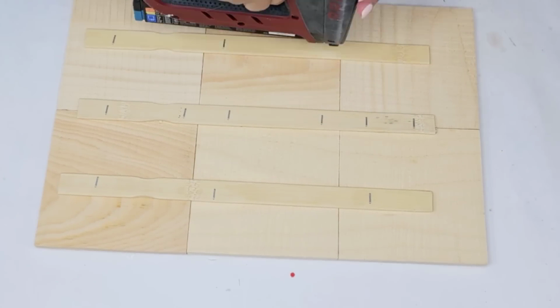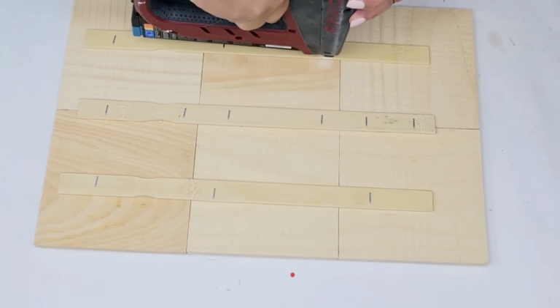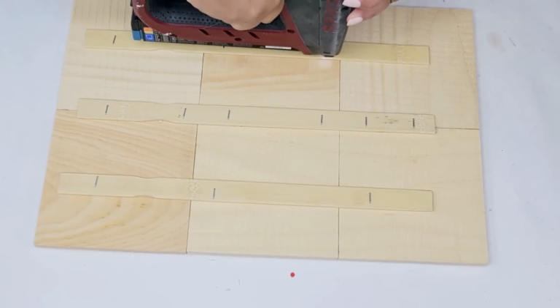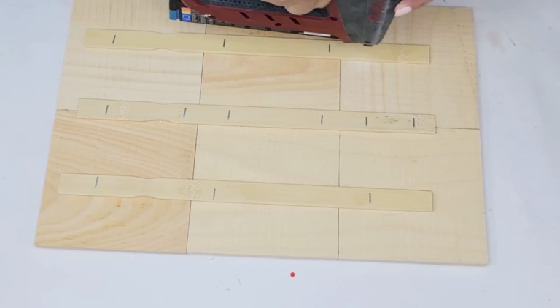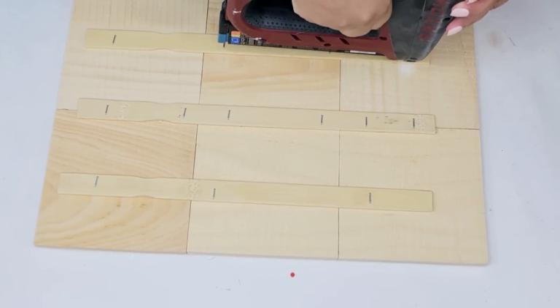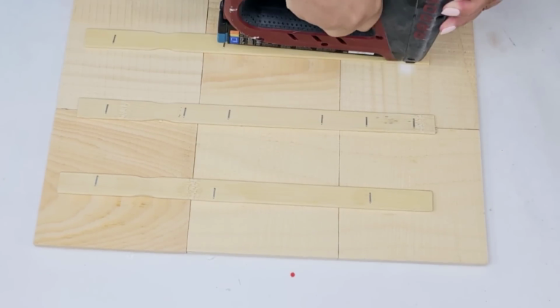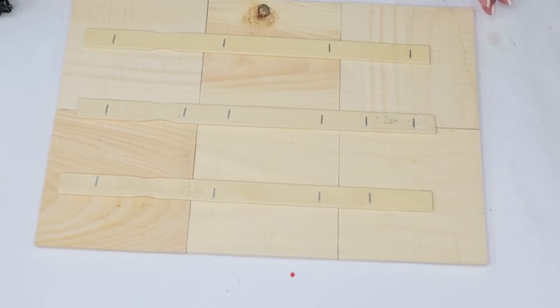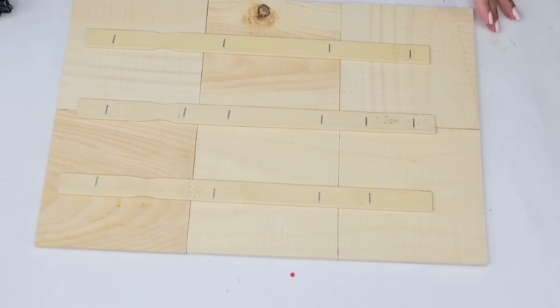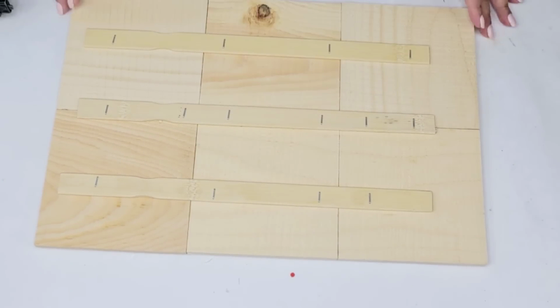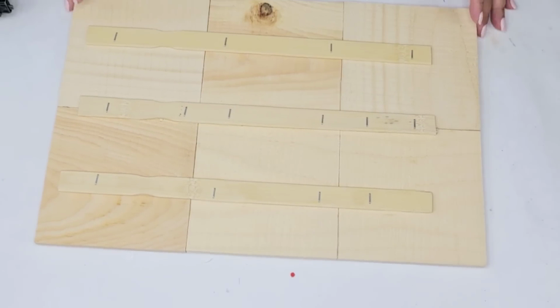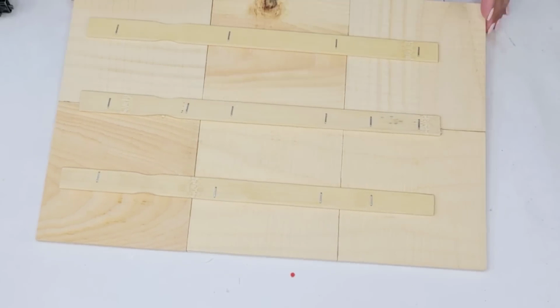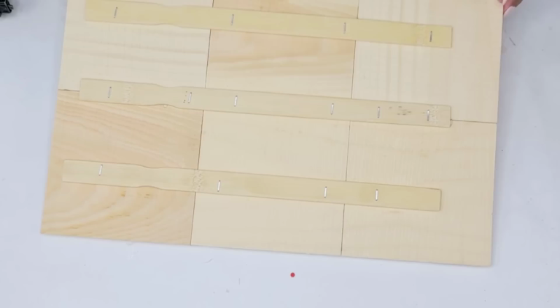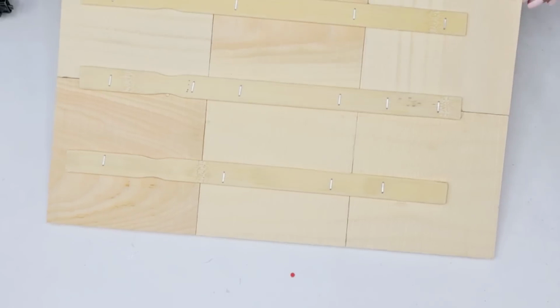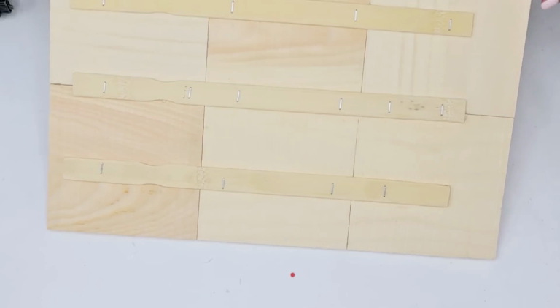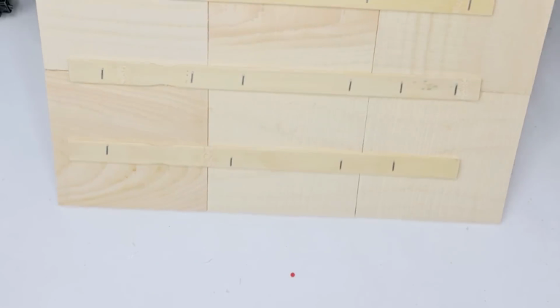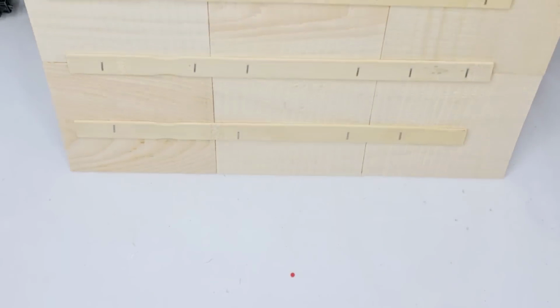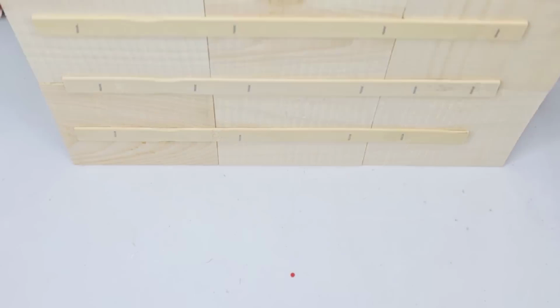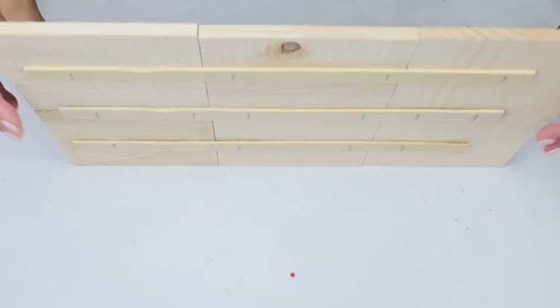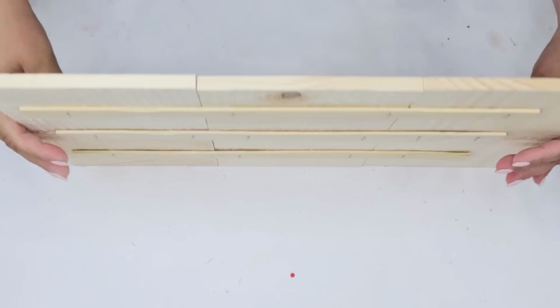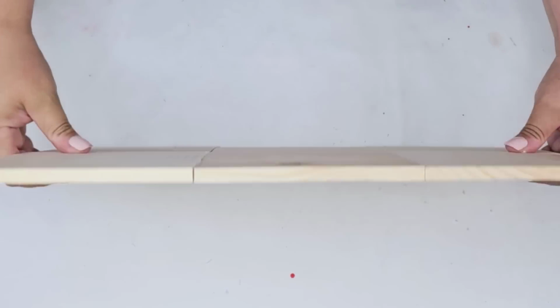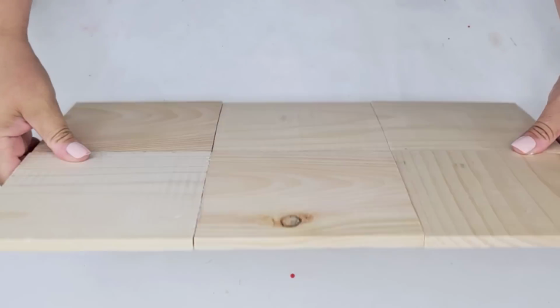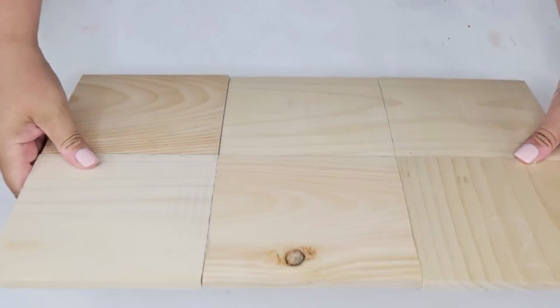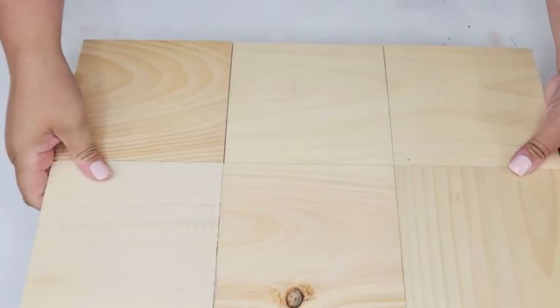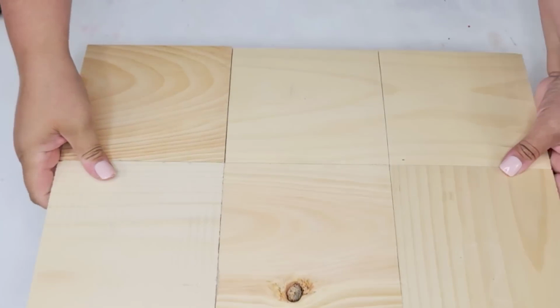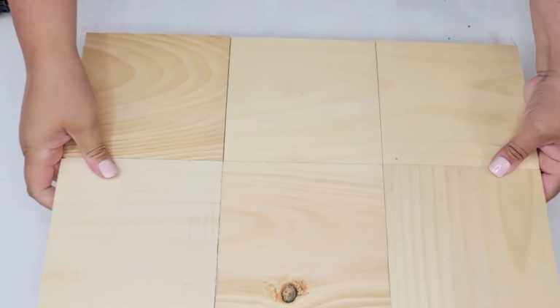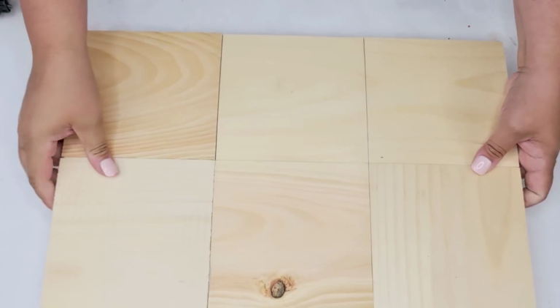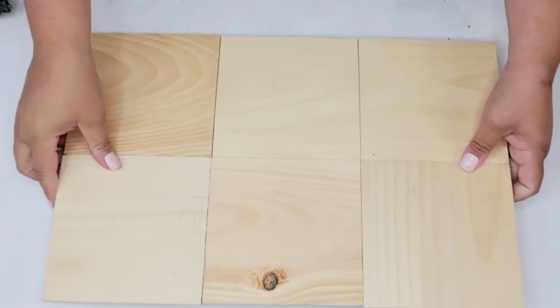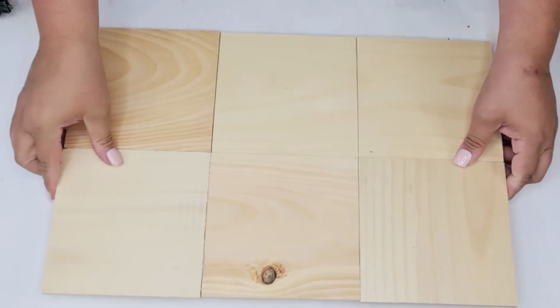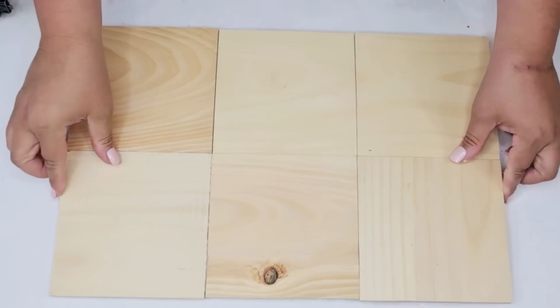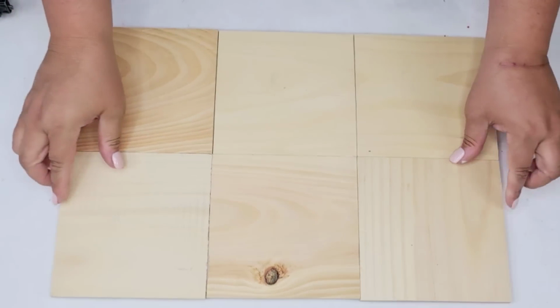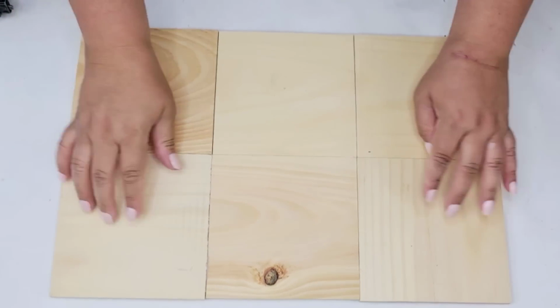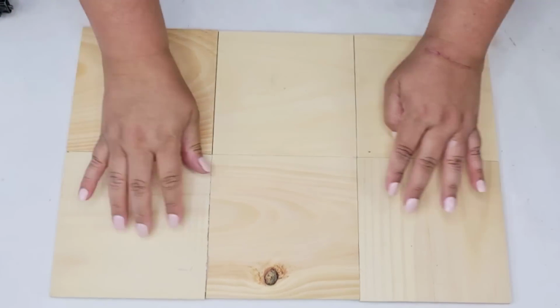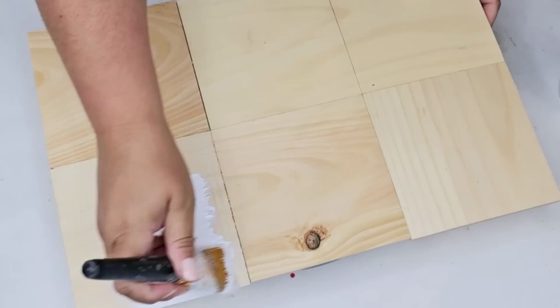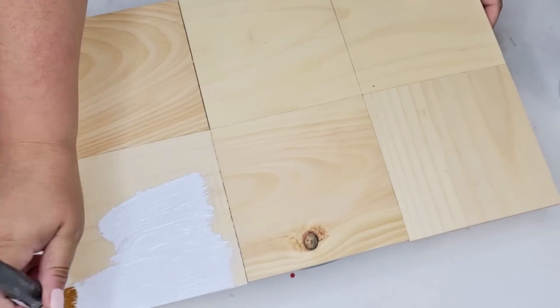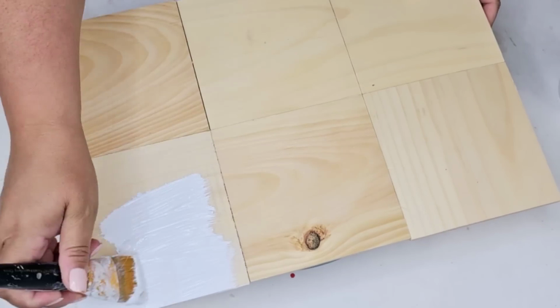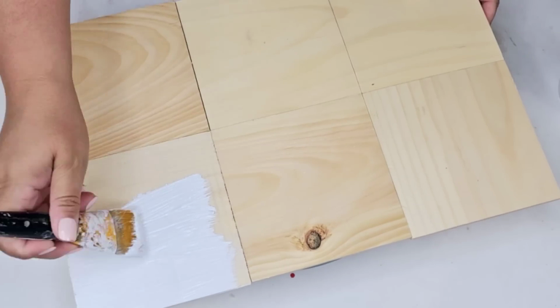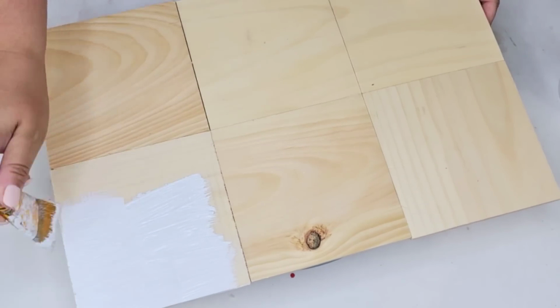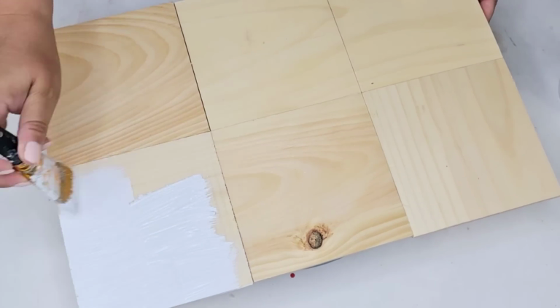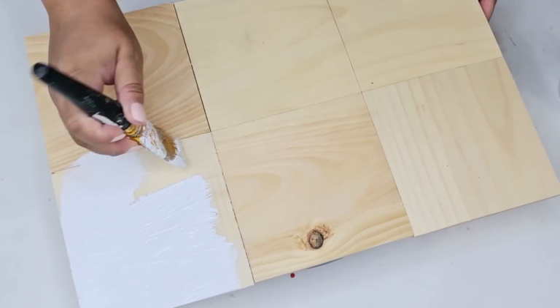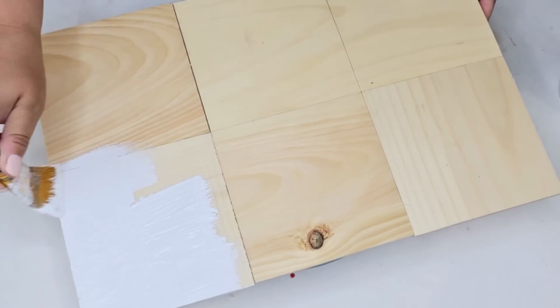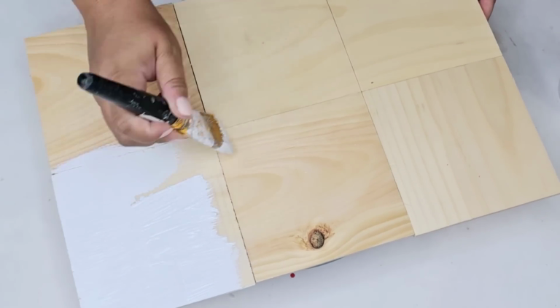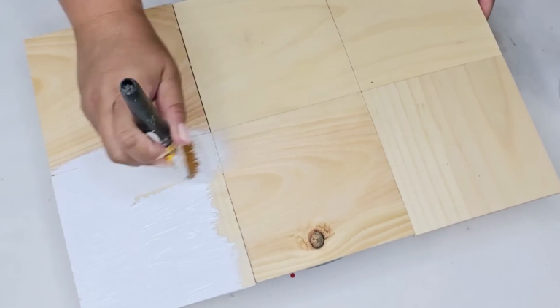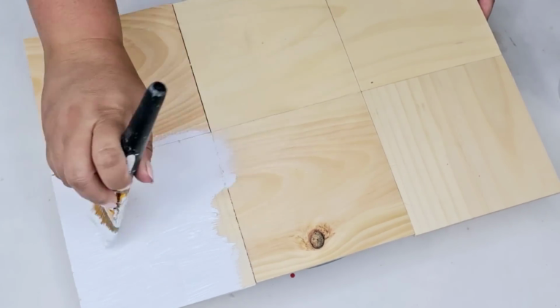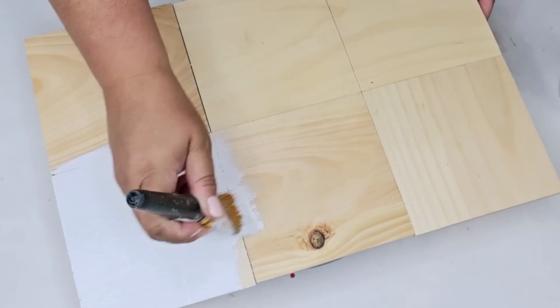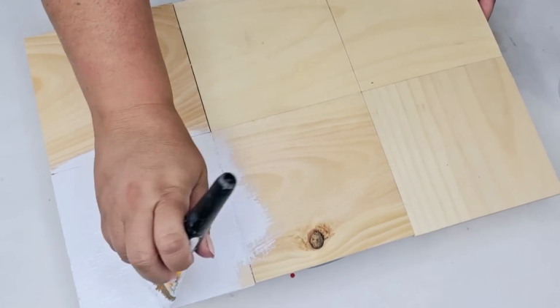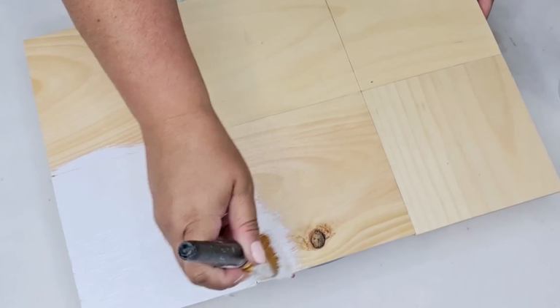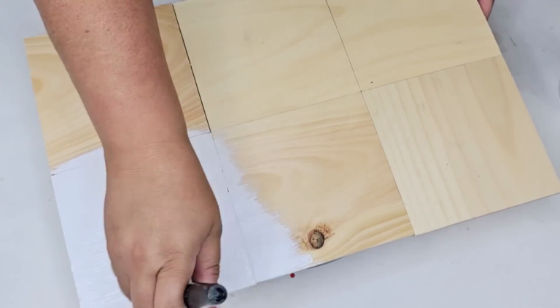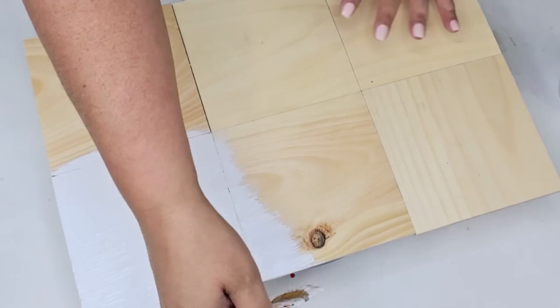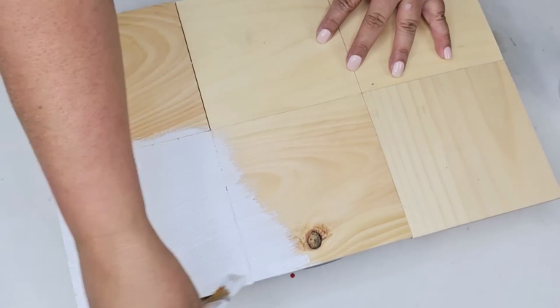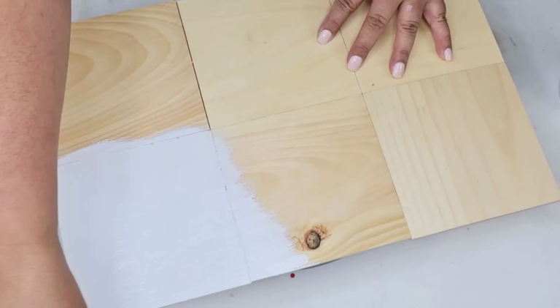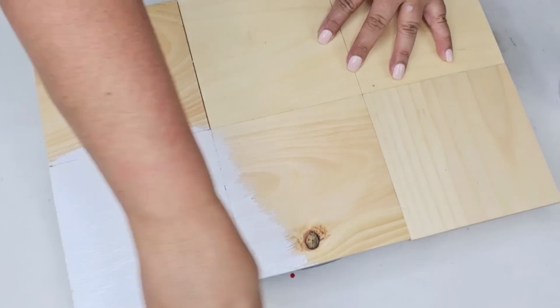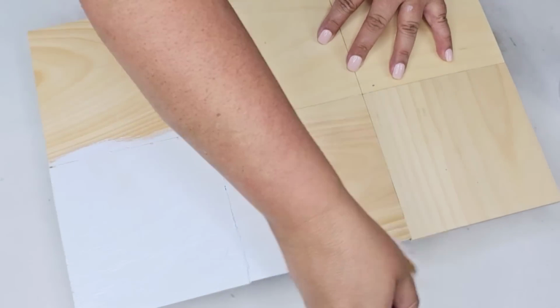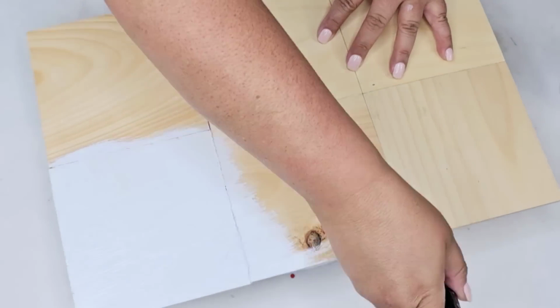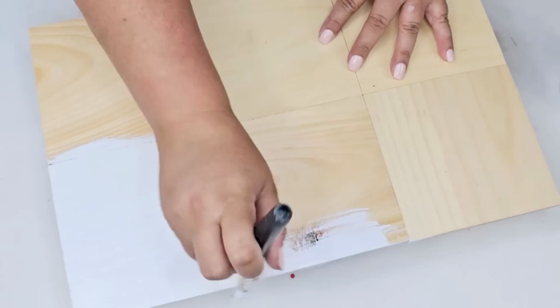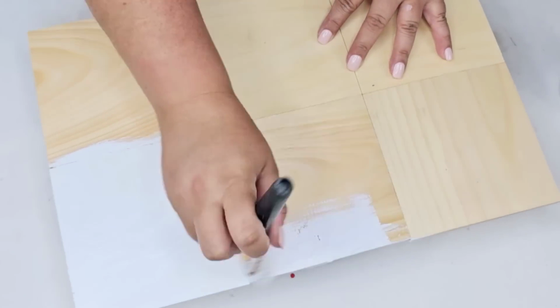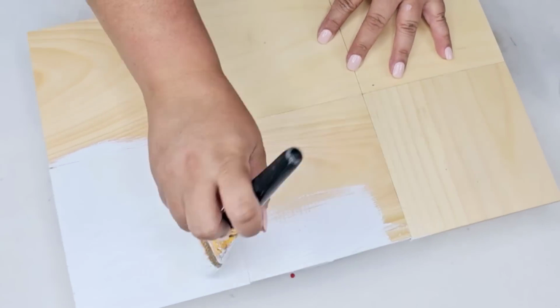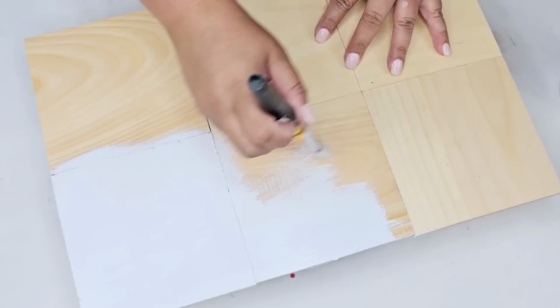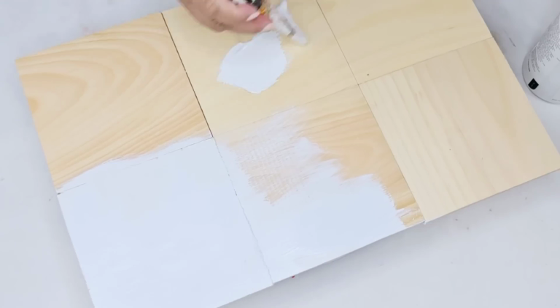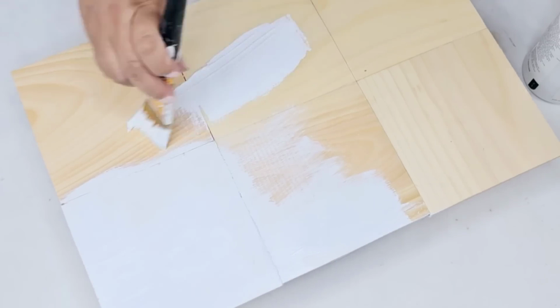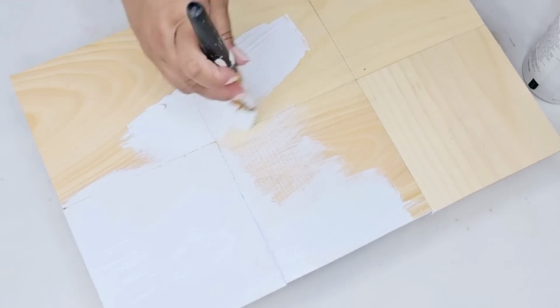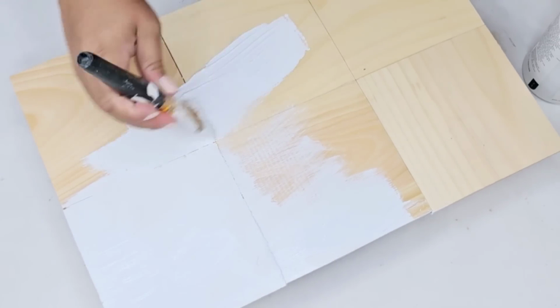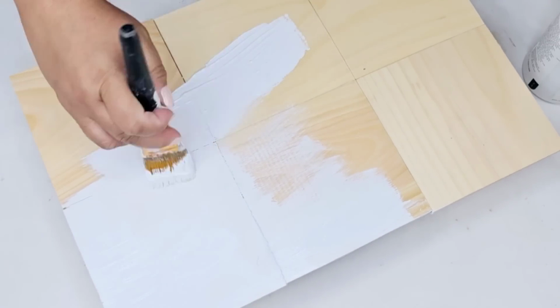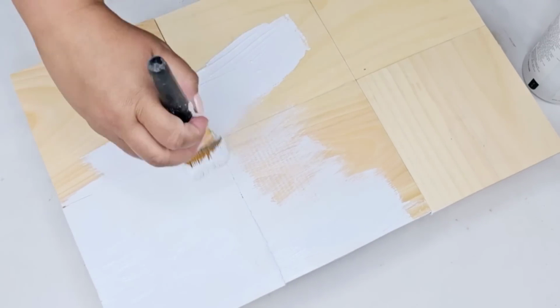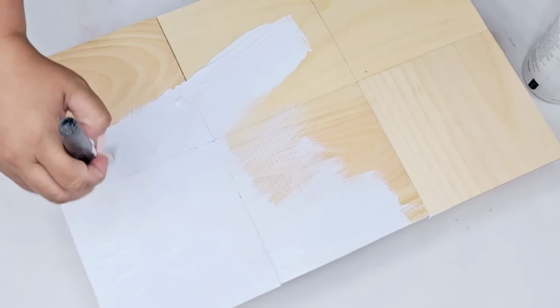Now that everything's put together, we are going to give it two coats of Waverly Chalk Paint in the white, but you can do any color you want.